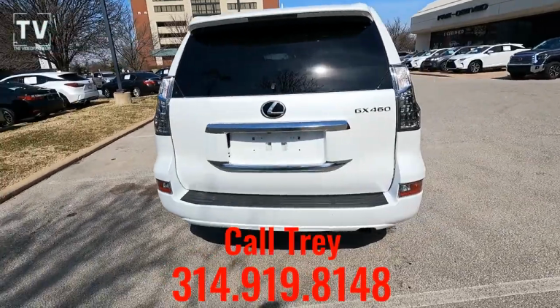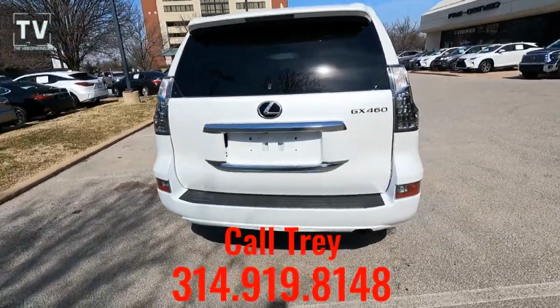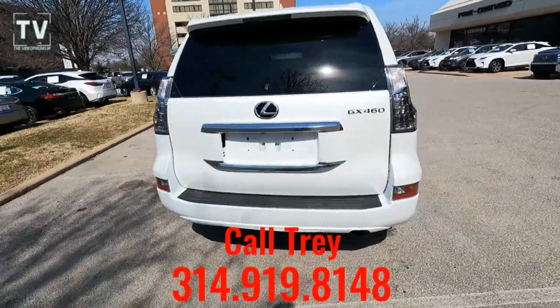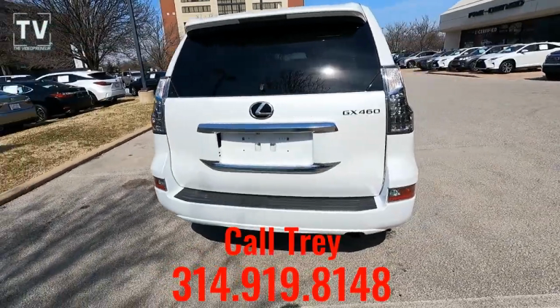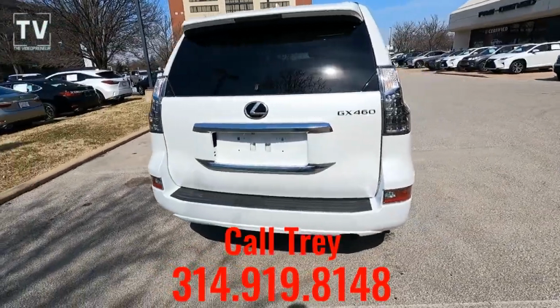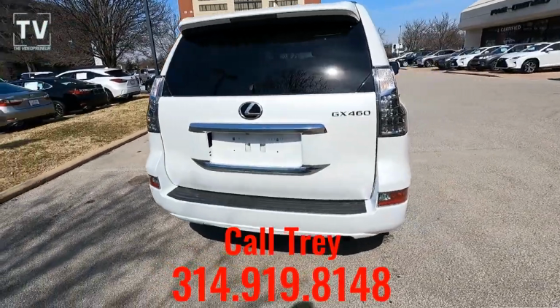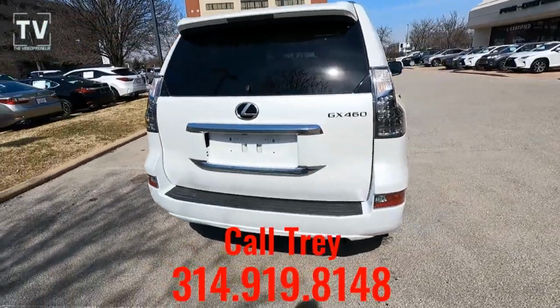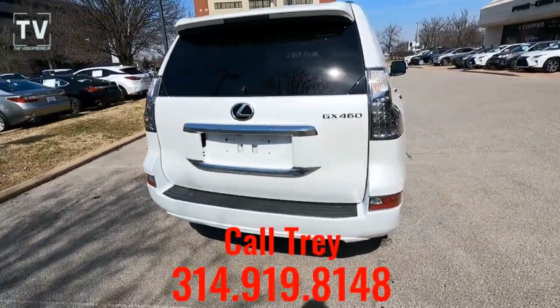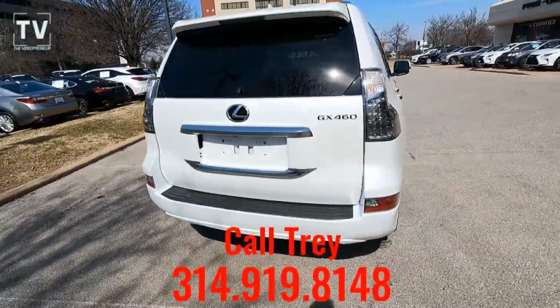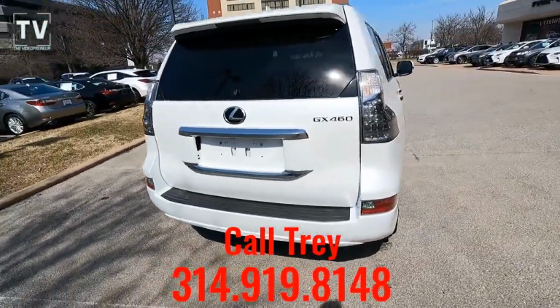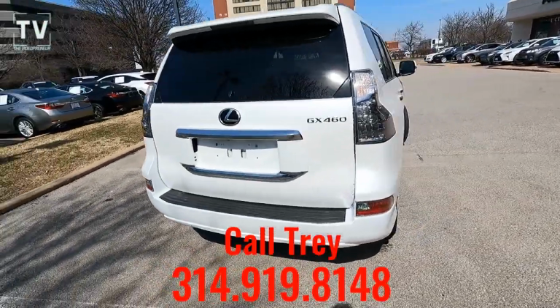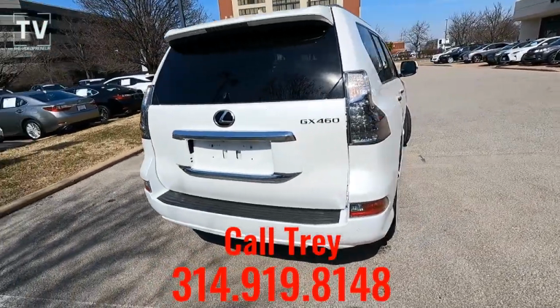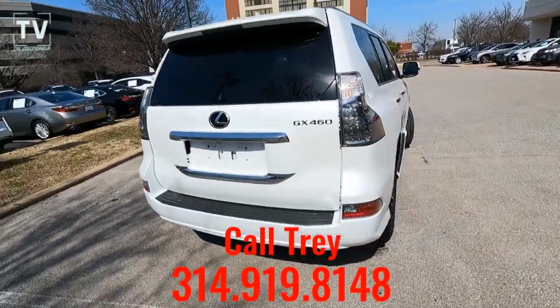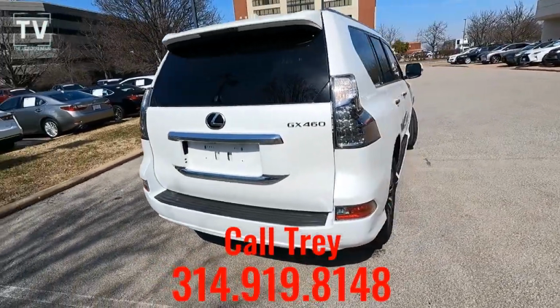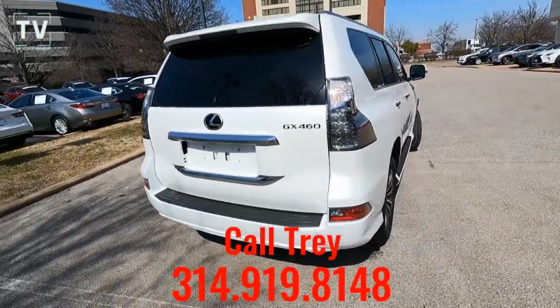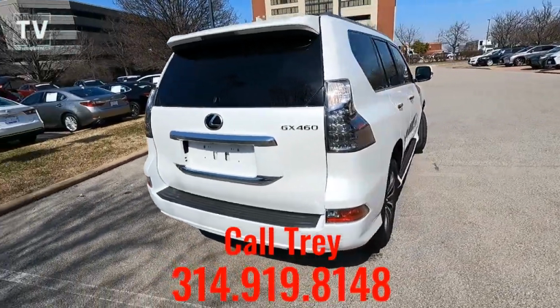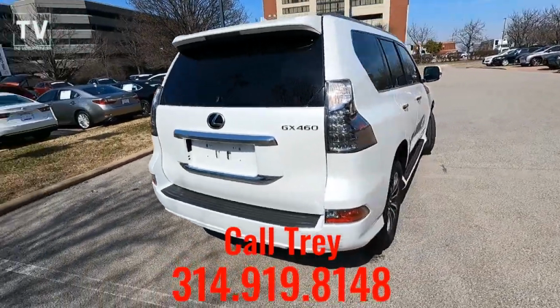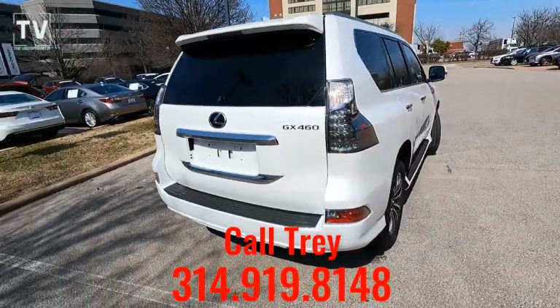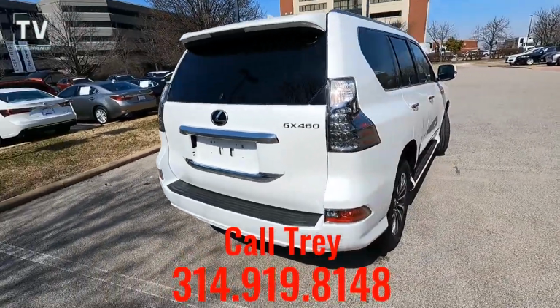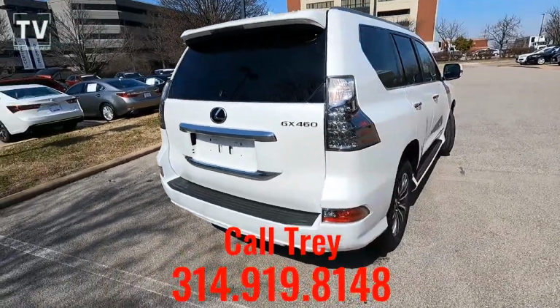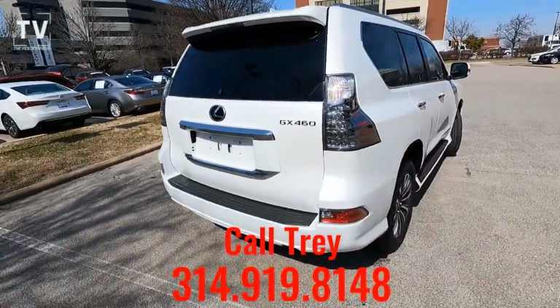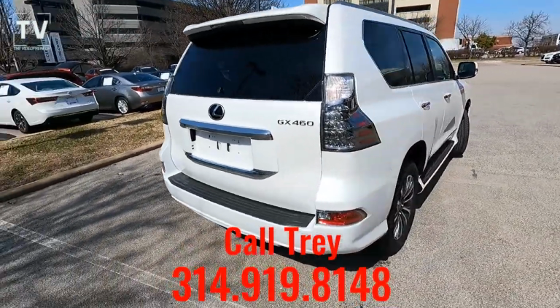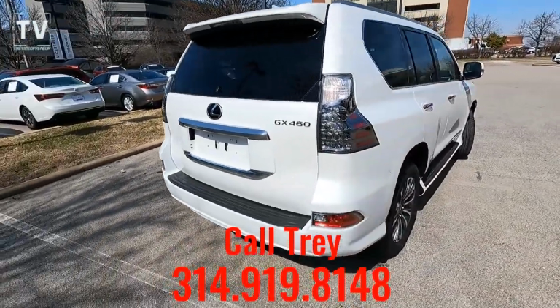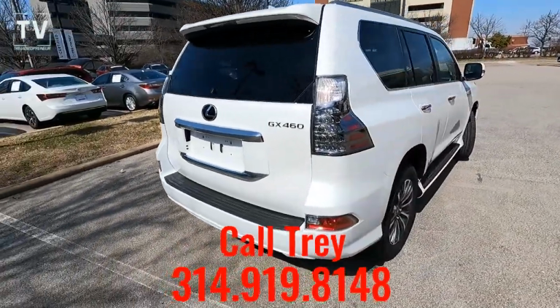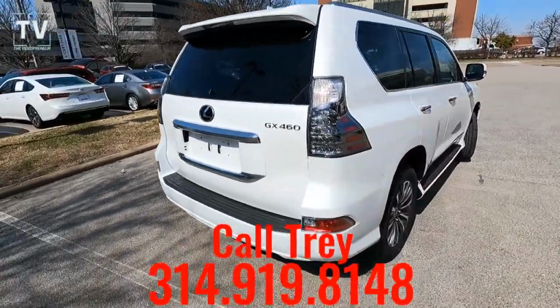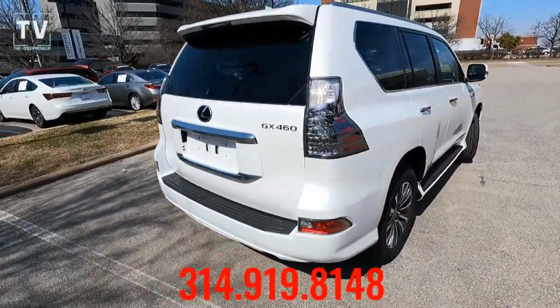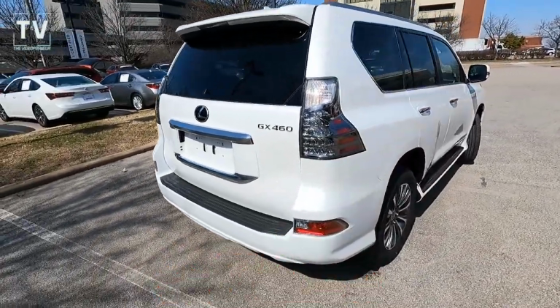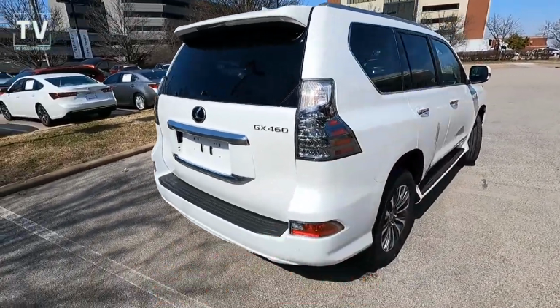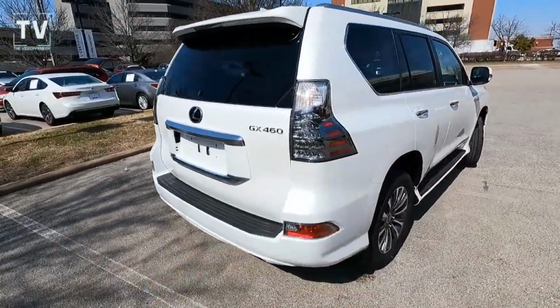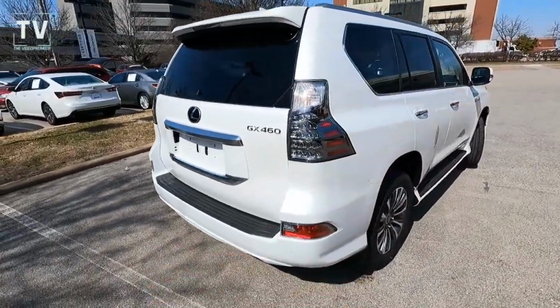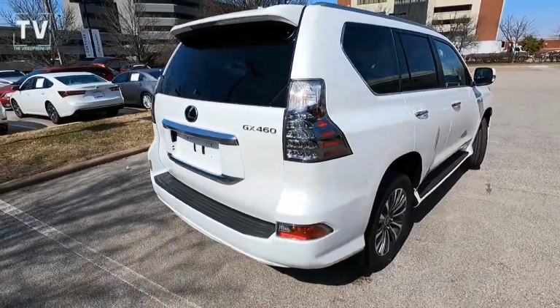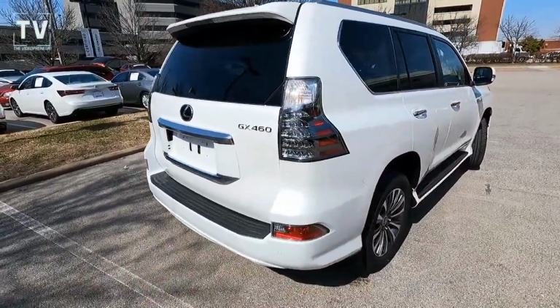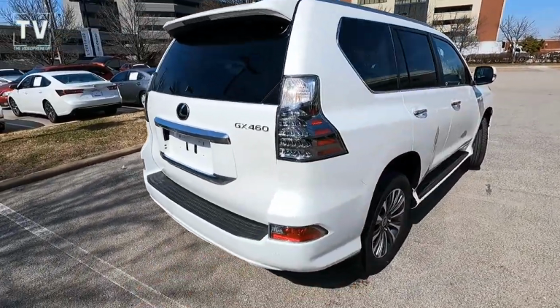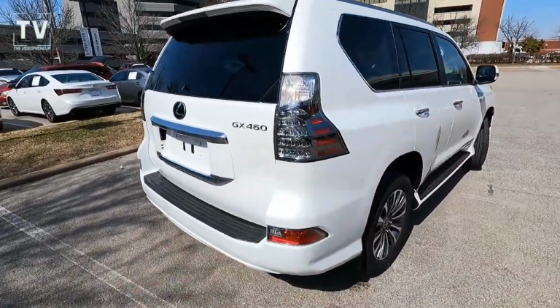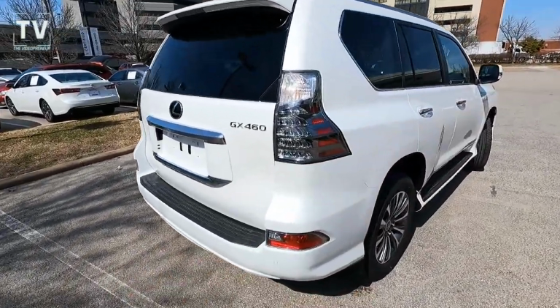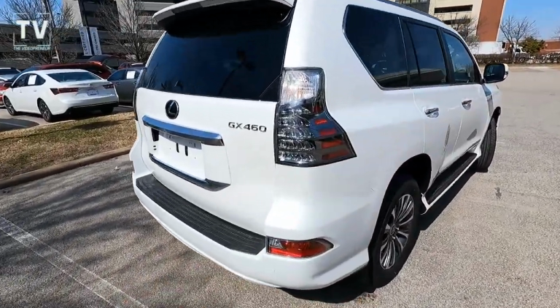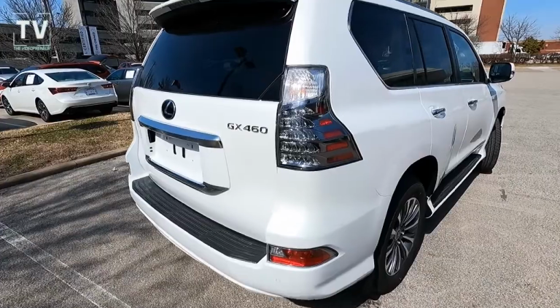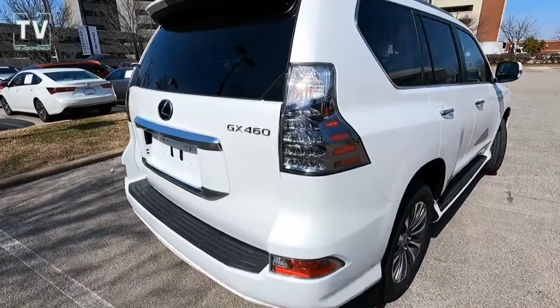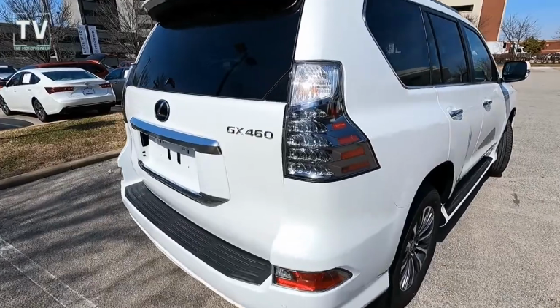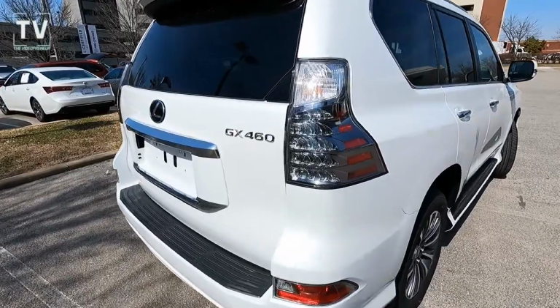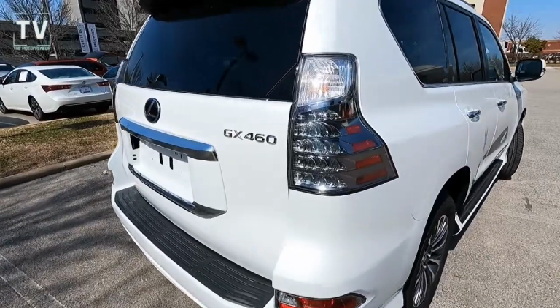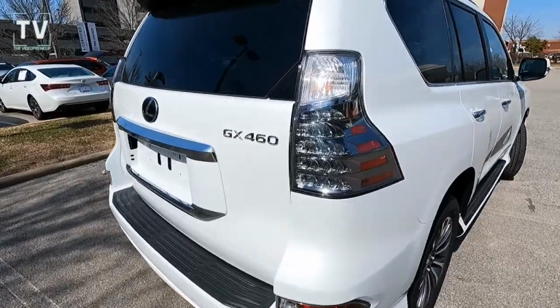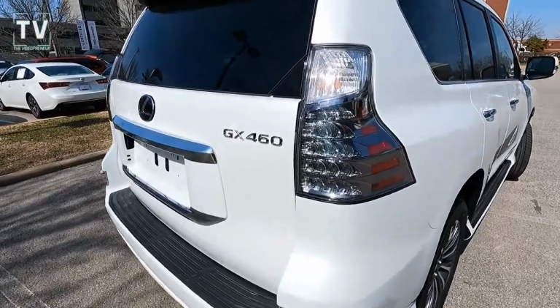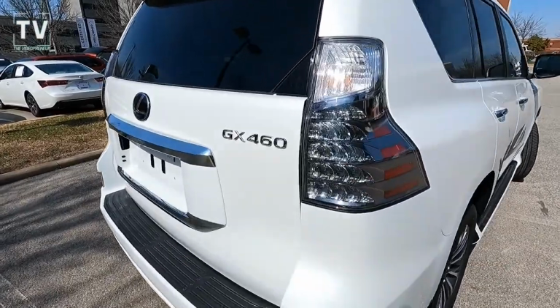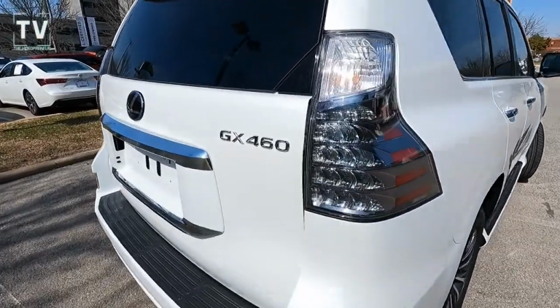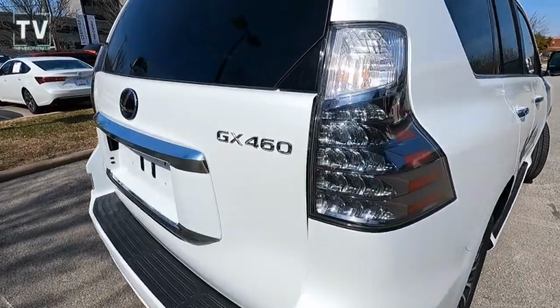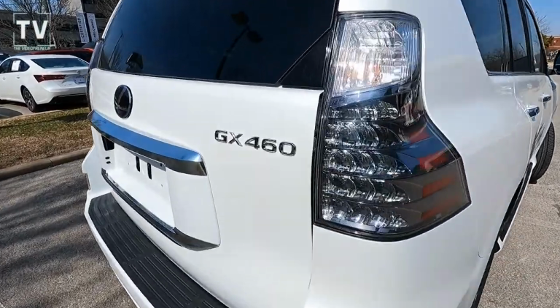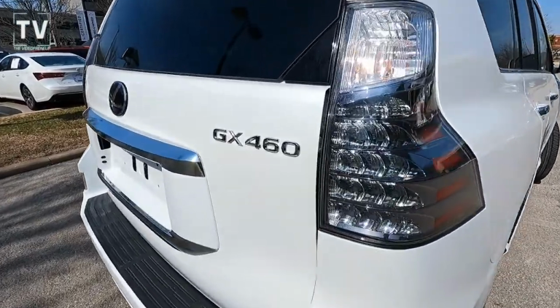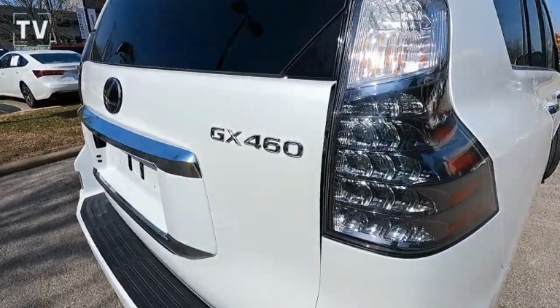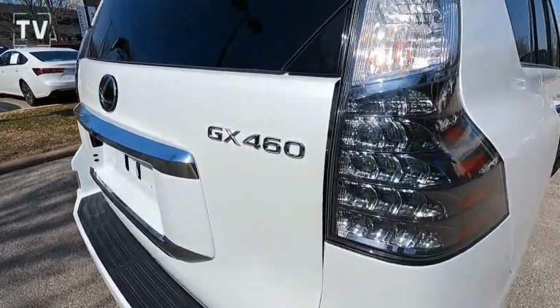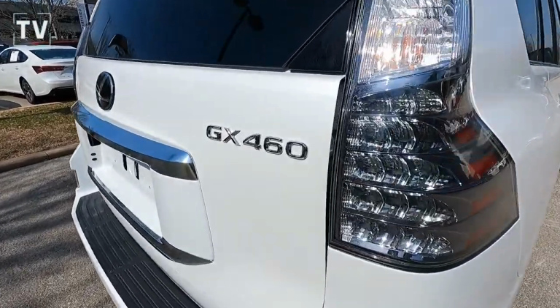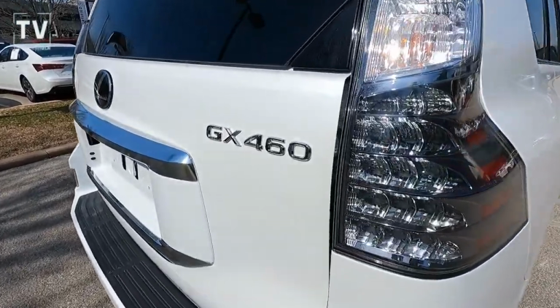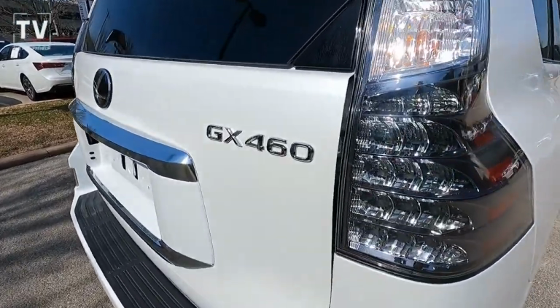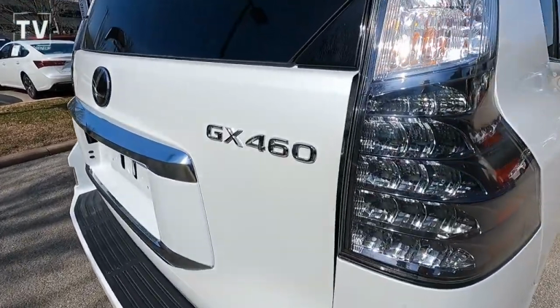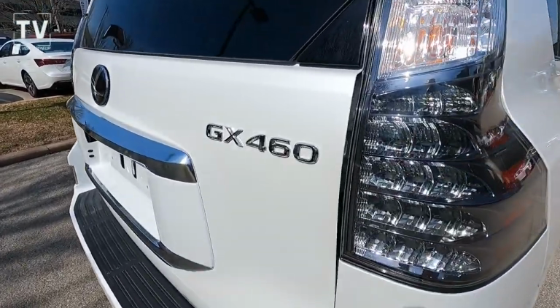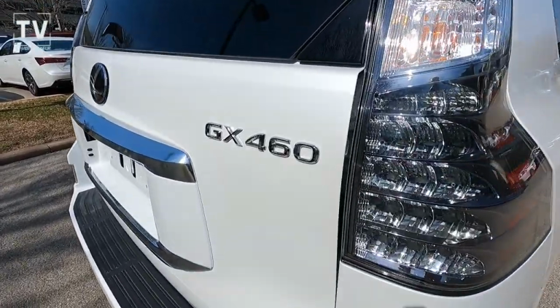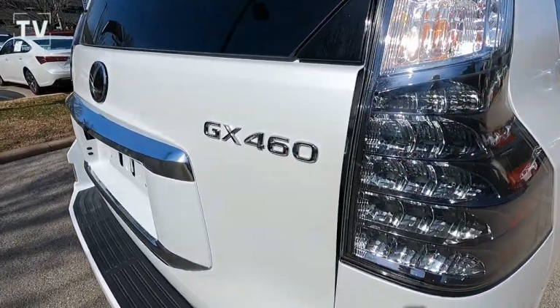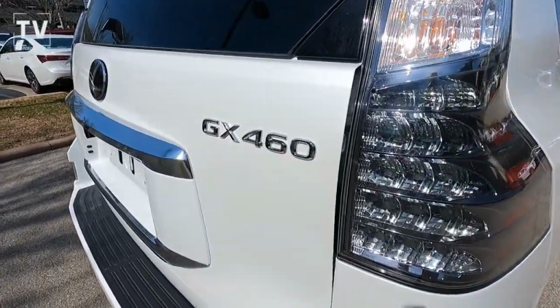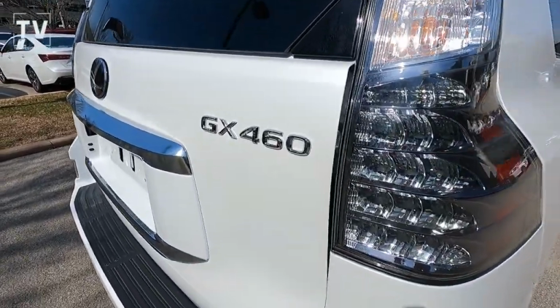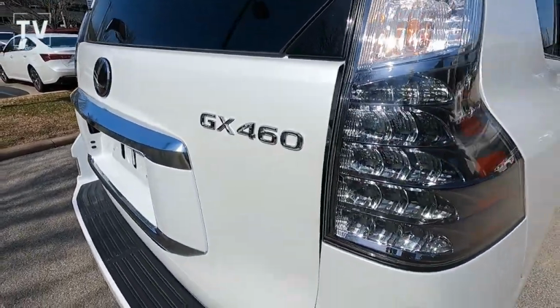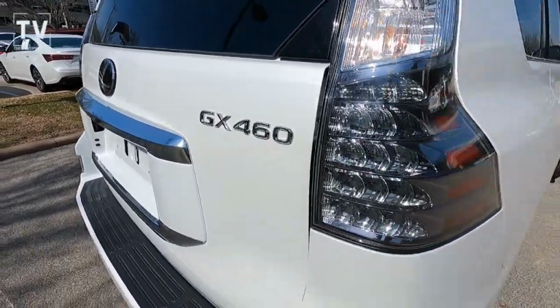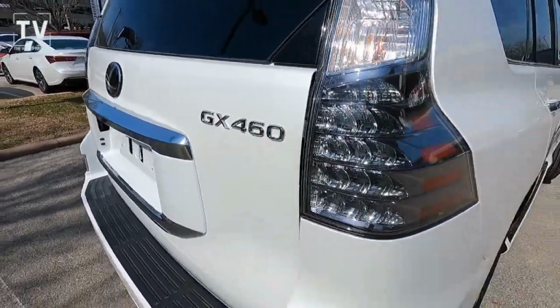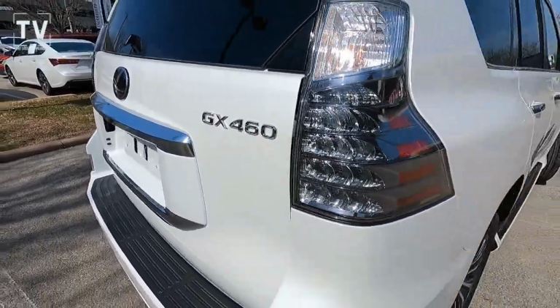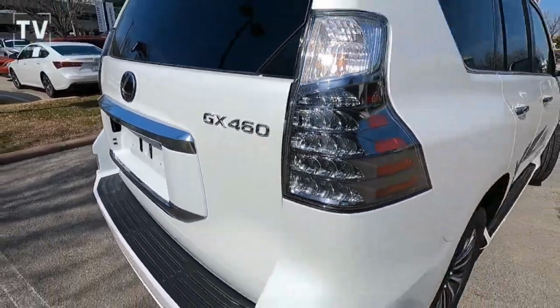There you can see the rear spoiler, the shark fin antenna, the GX460 badging, and we have LED tail lamps.